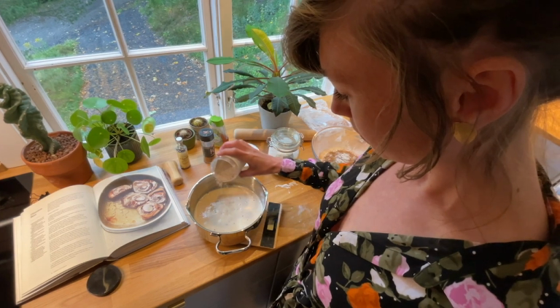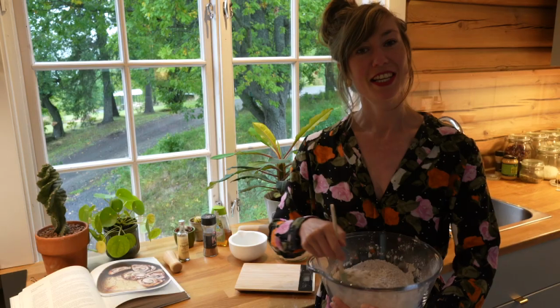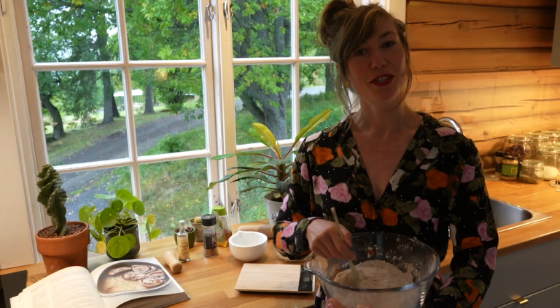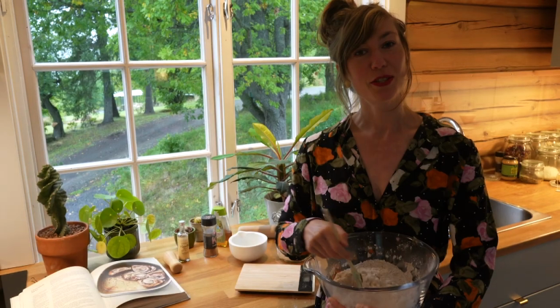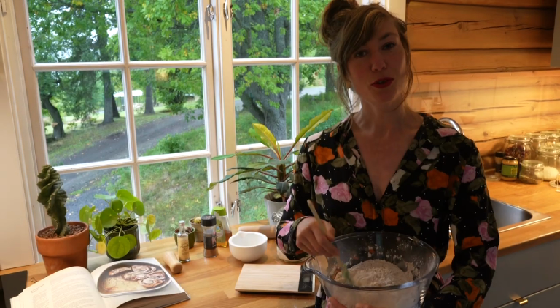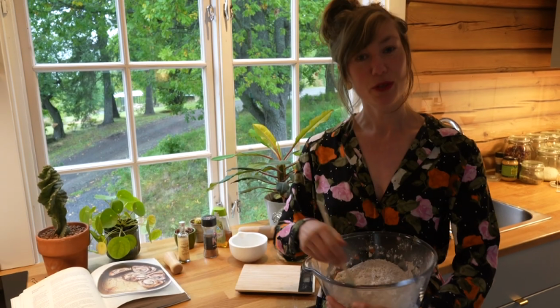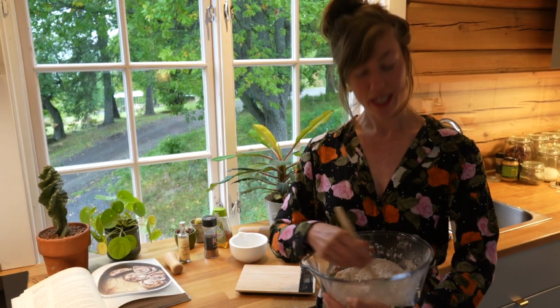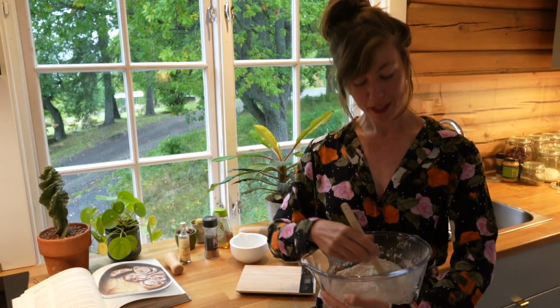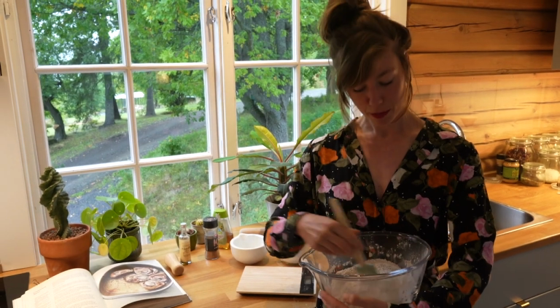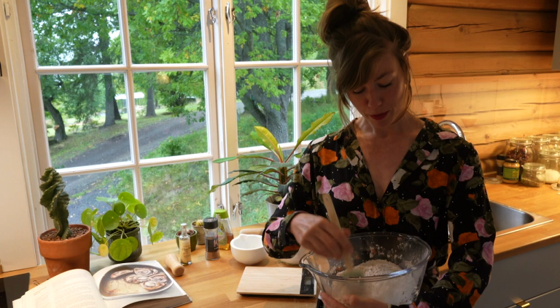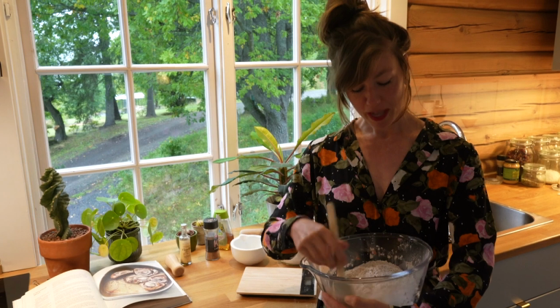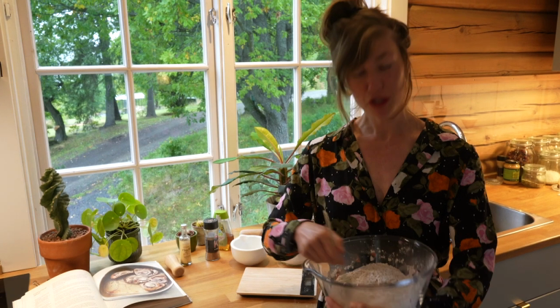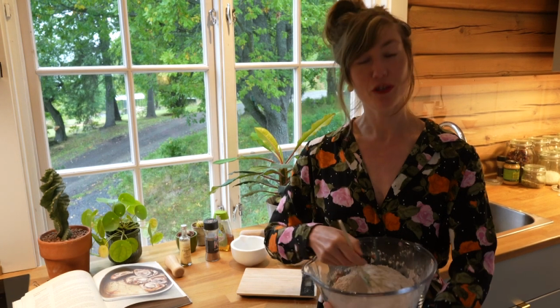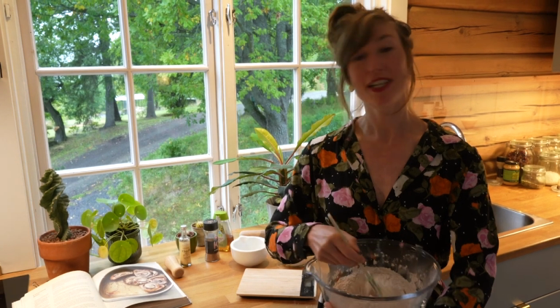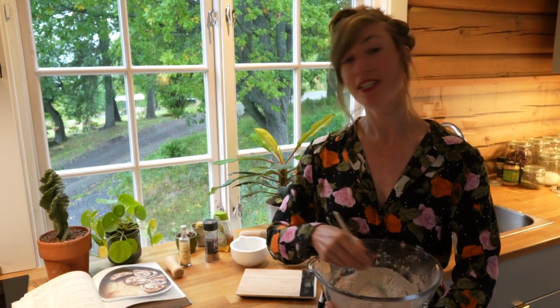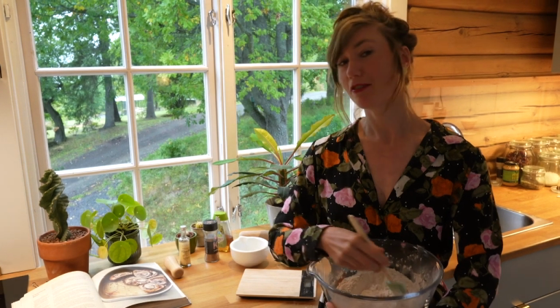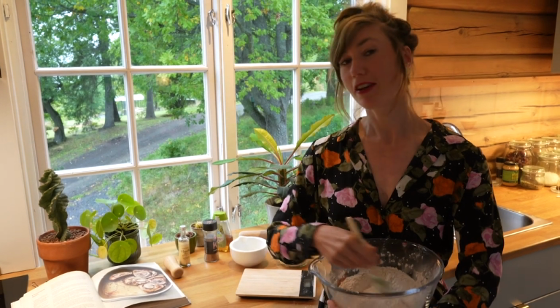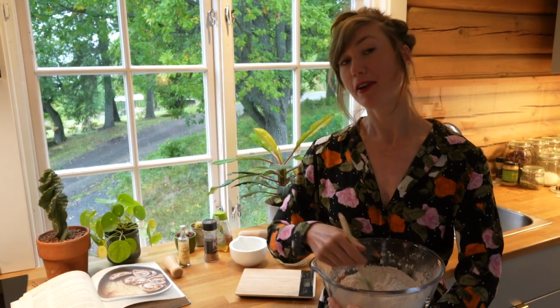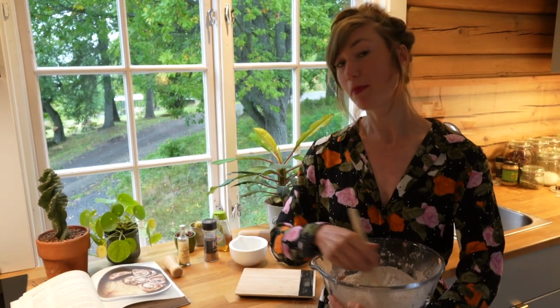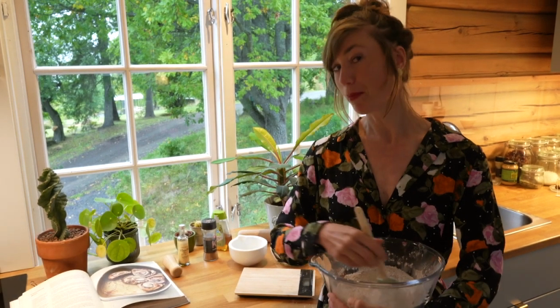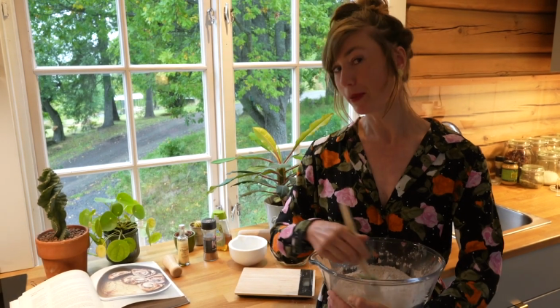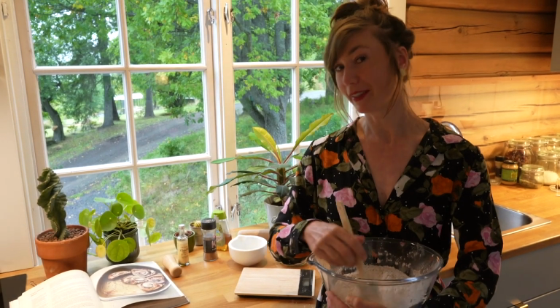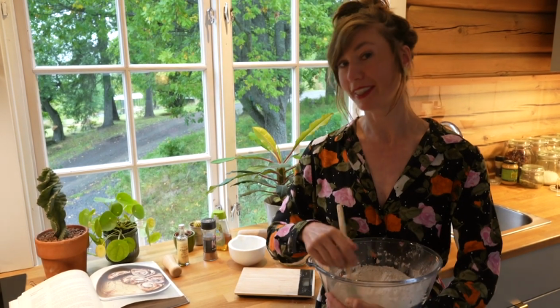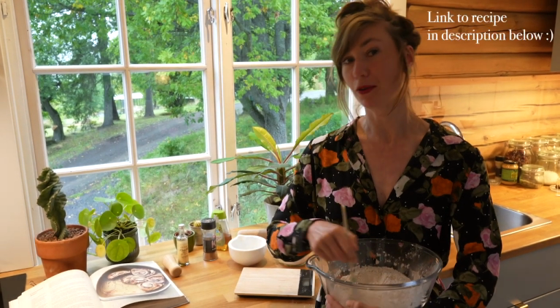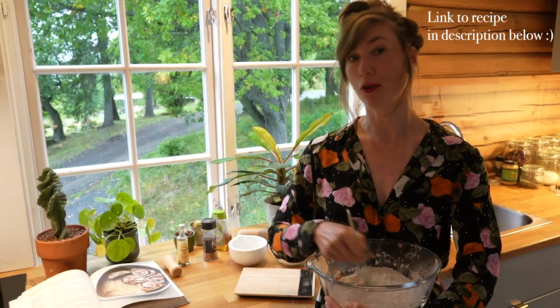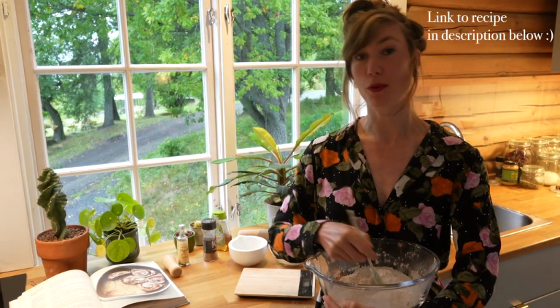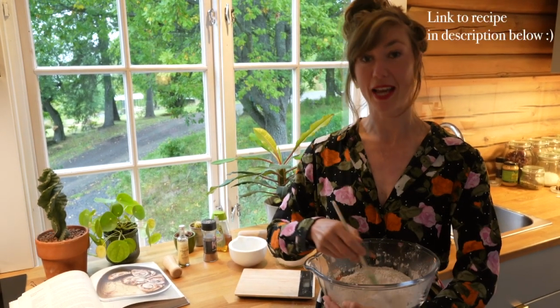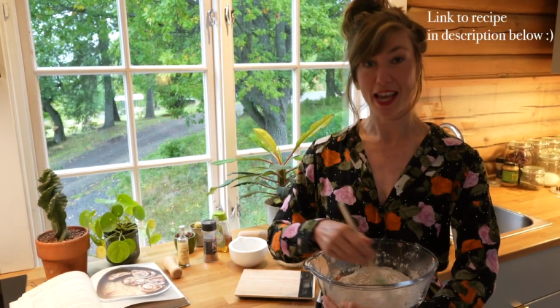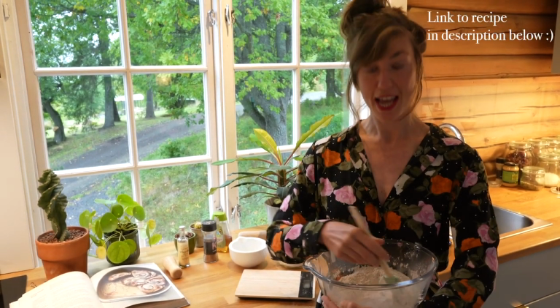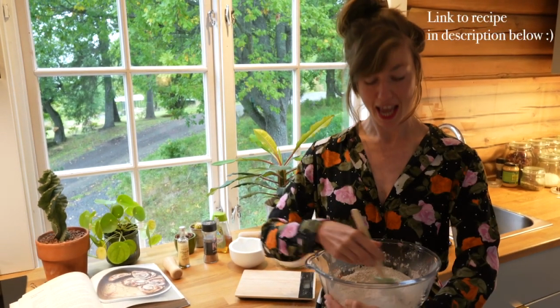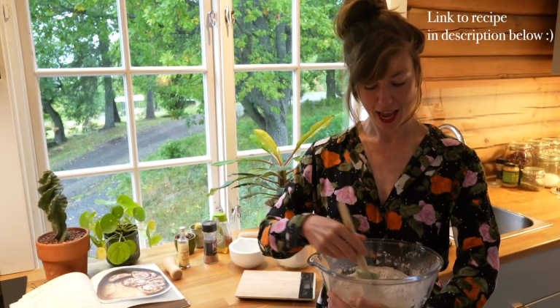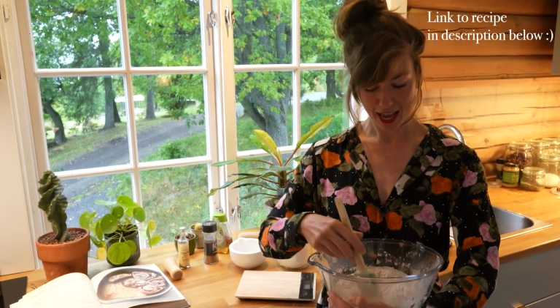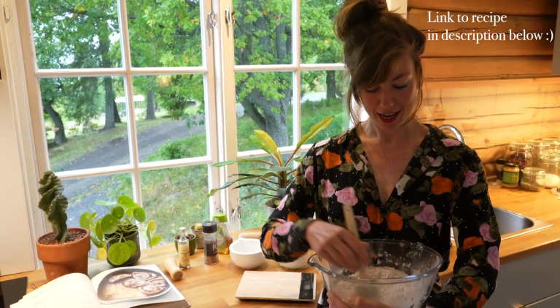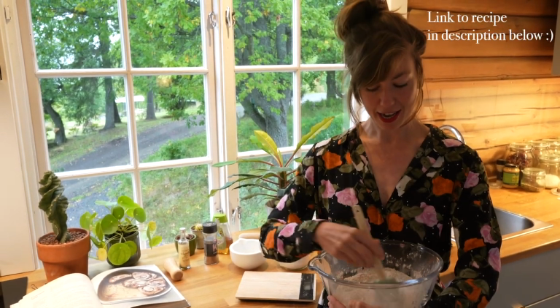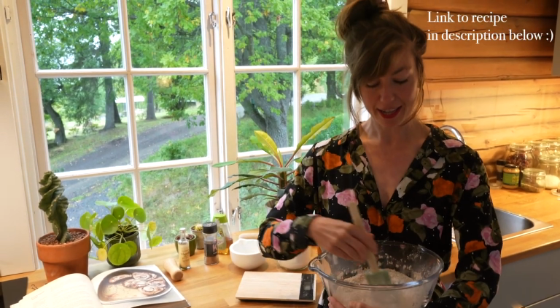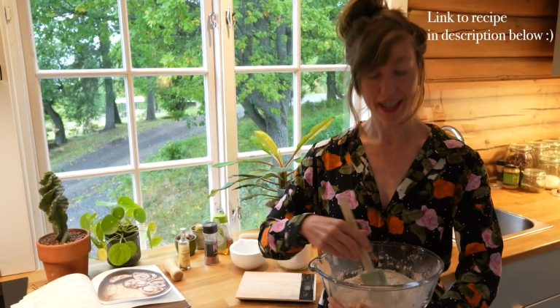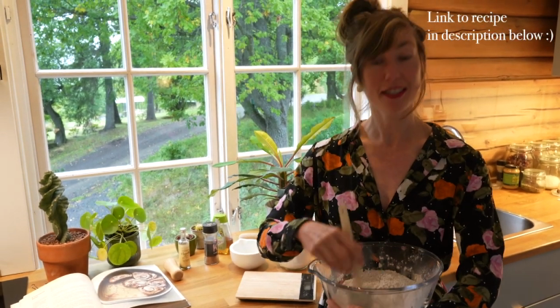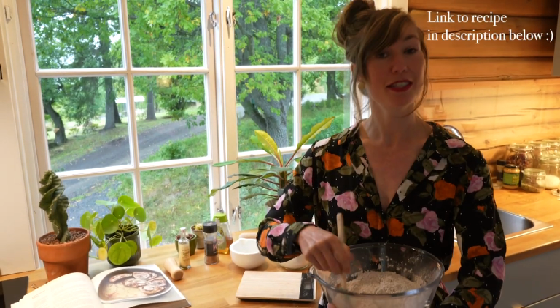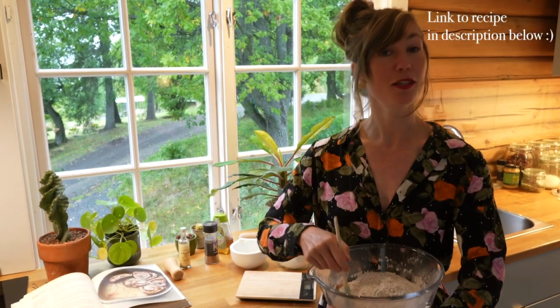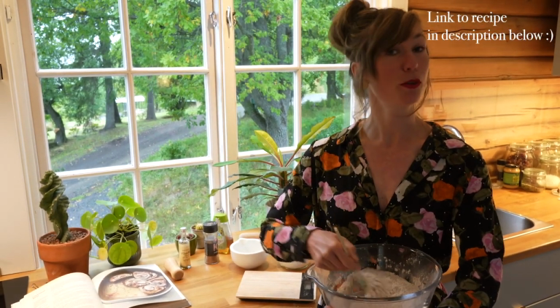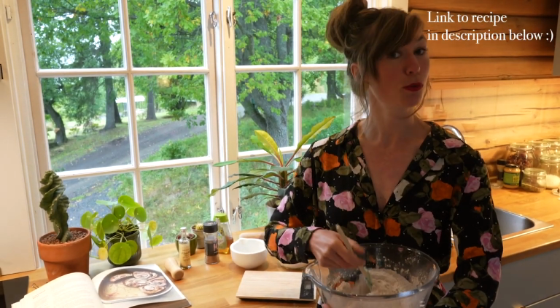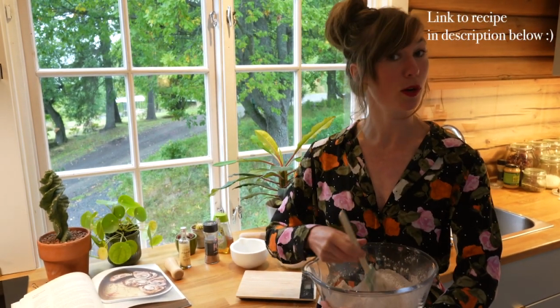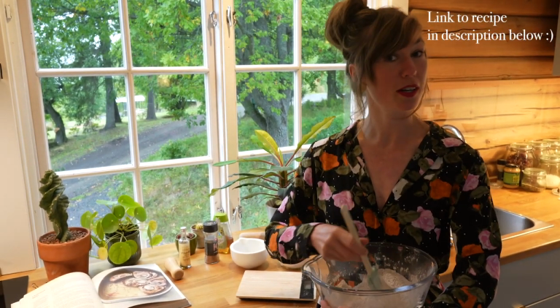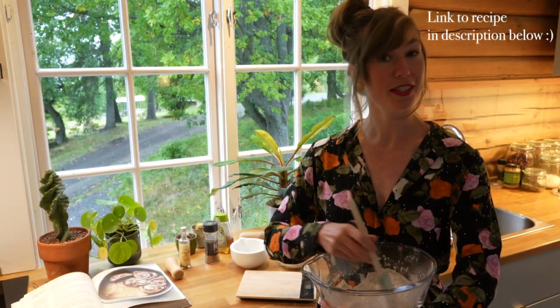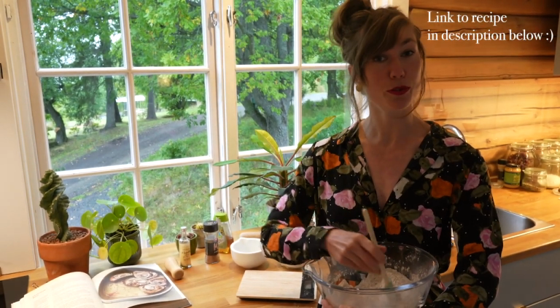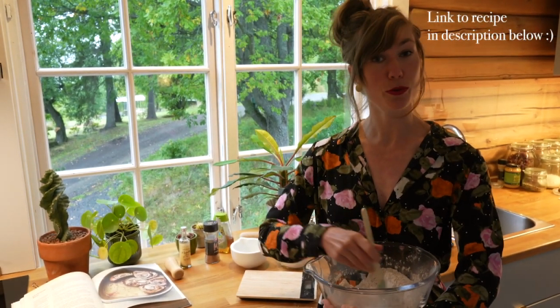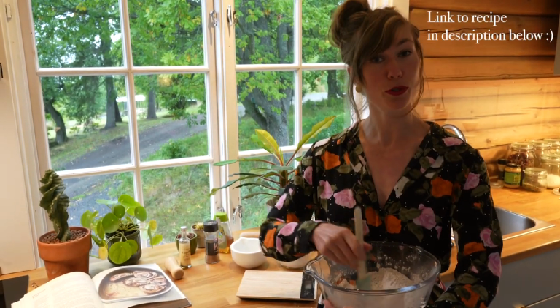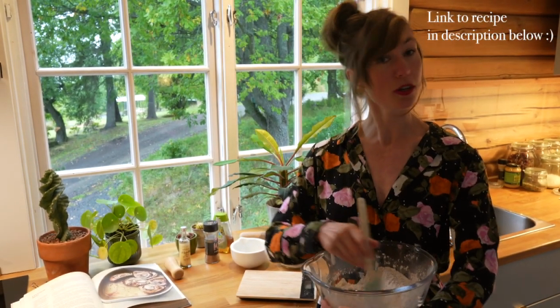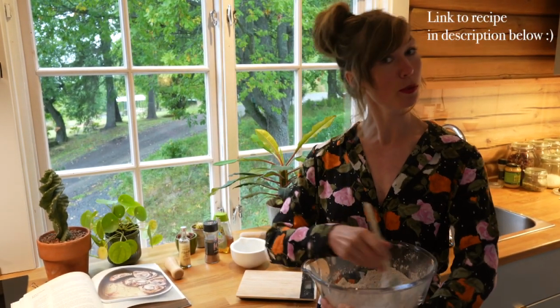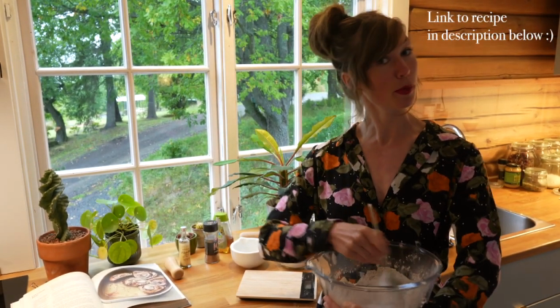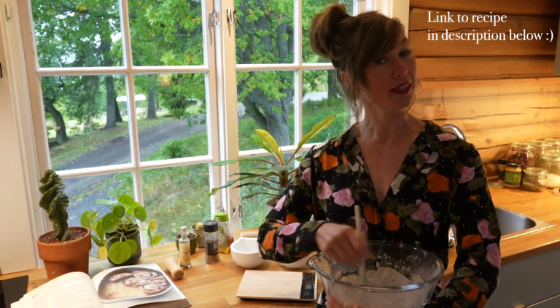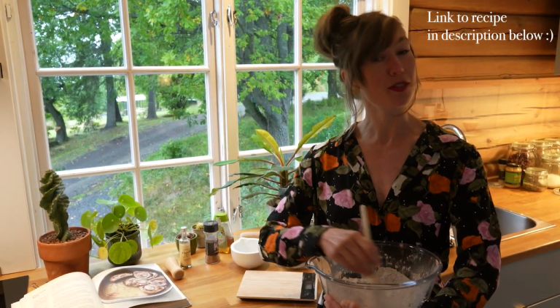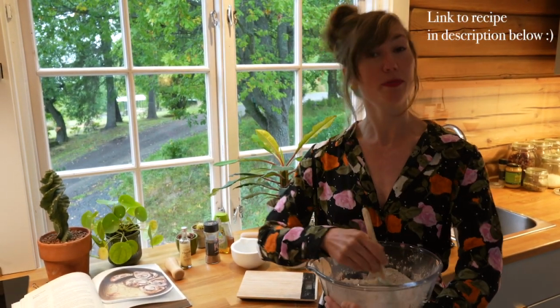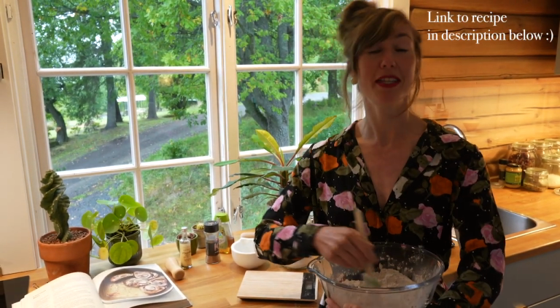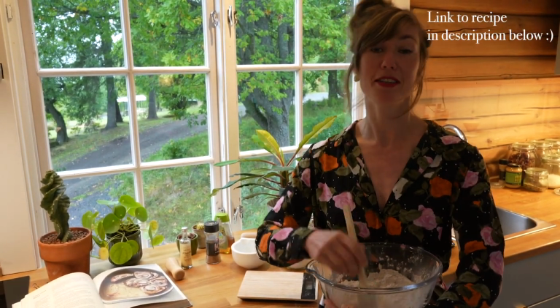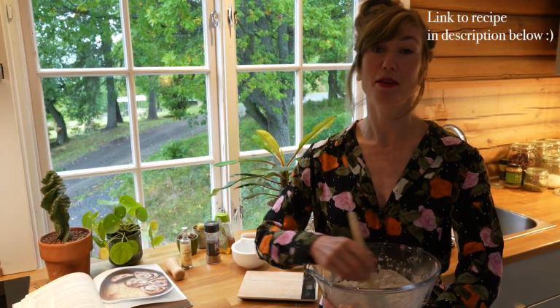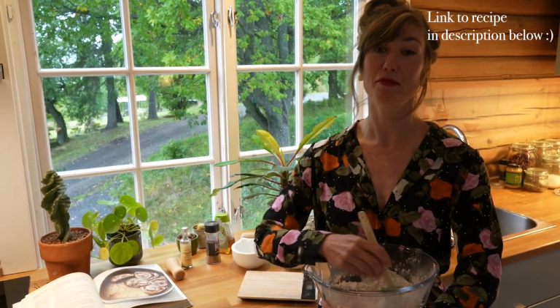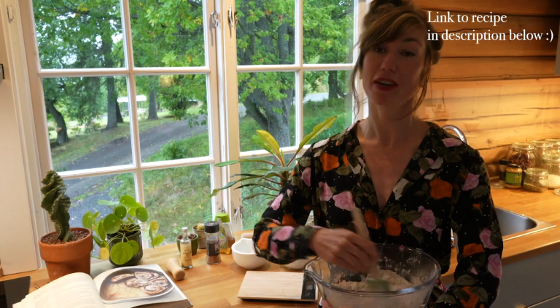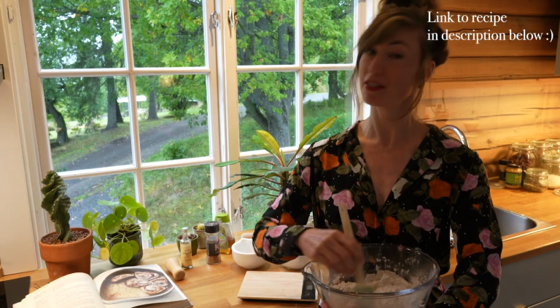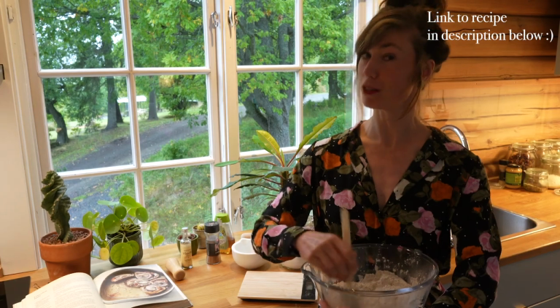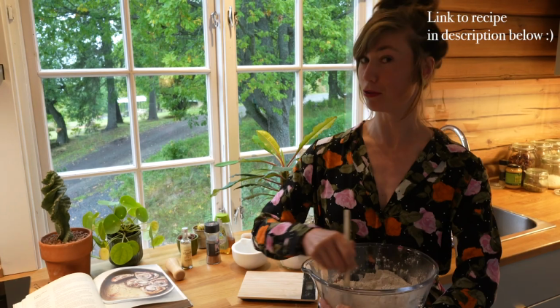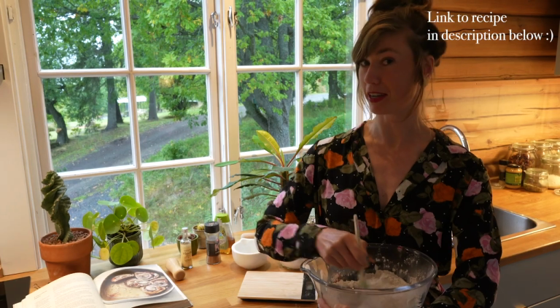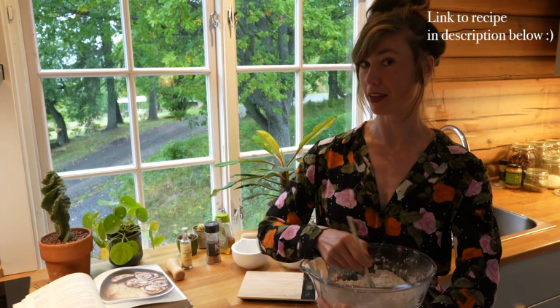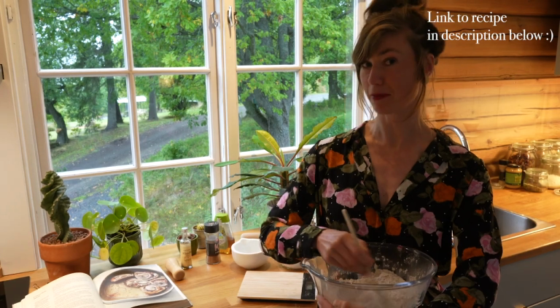So this pastry is very popular in Norway and I guess it's a good one to start with to make some friends over here.